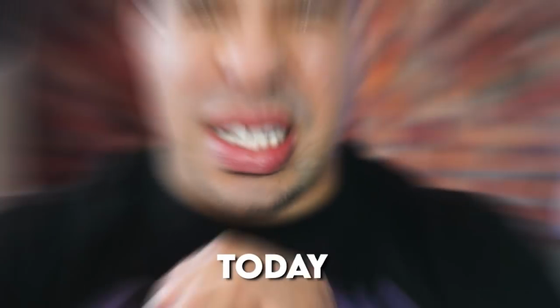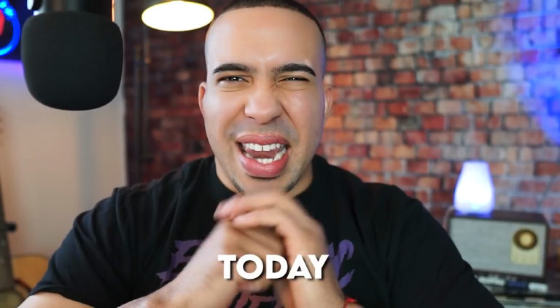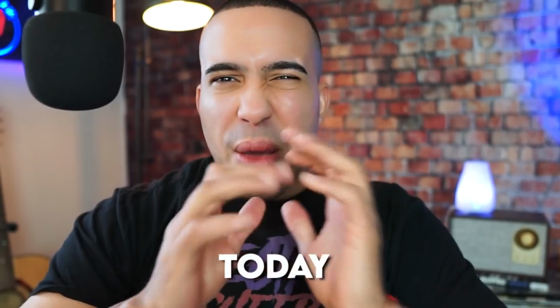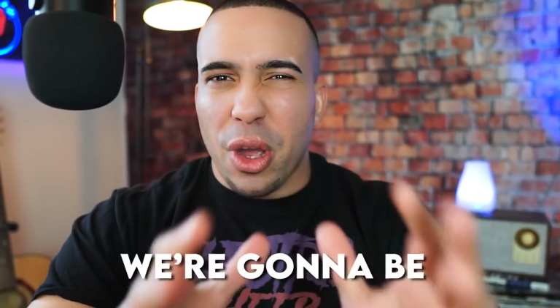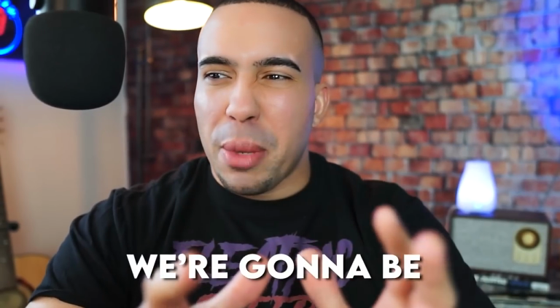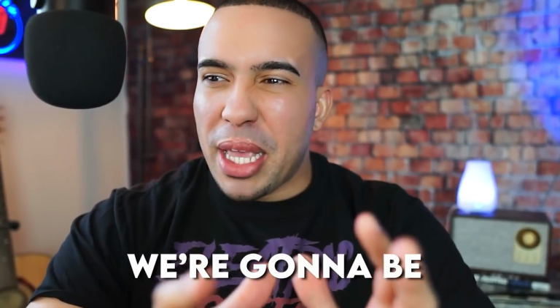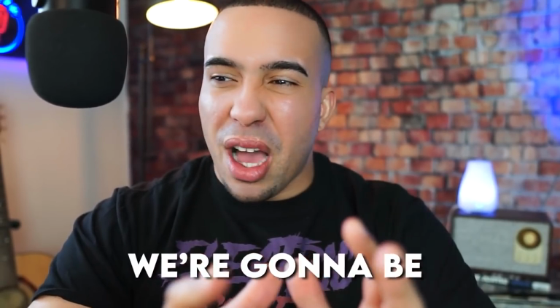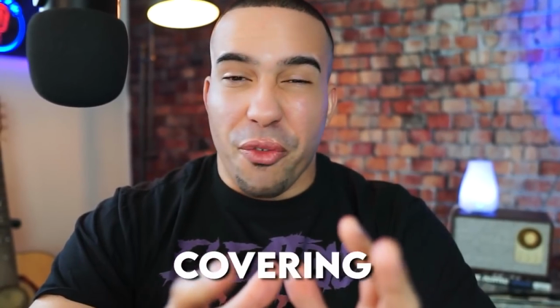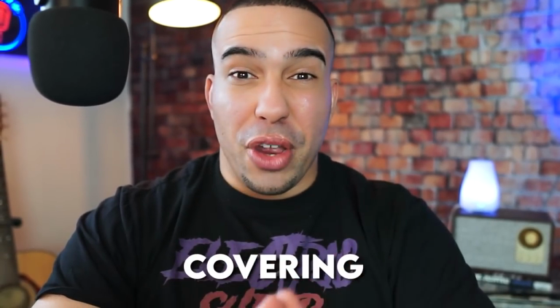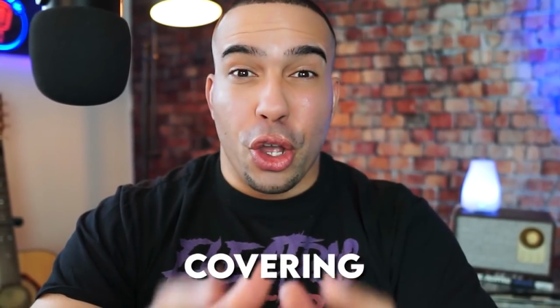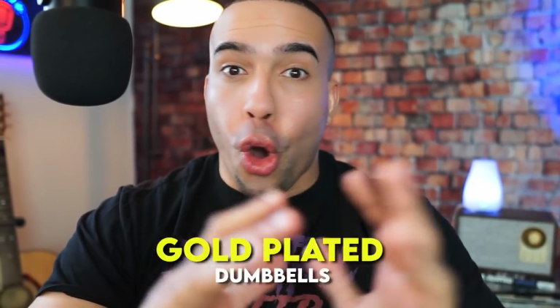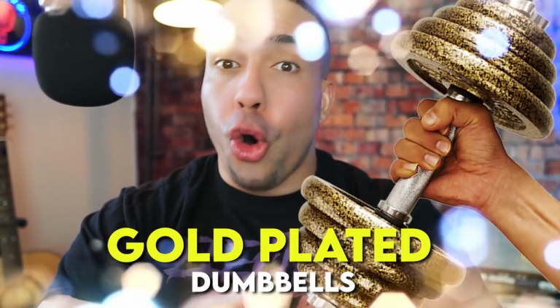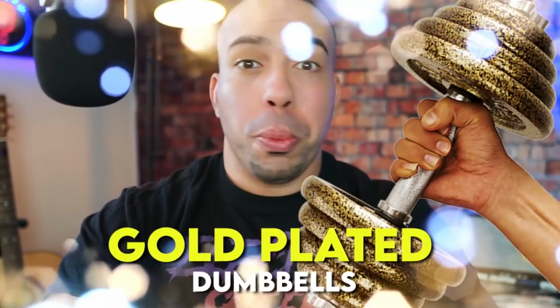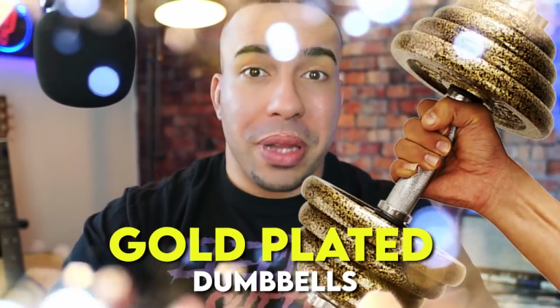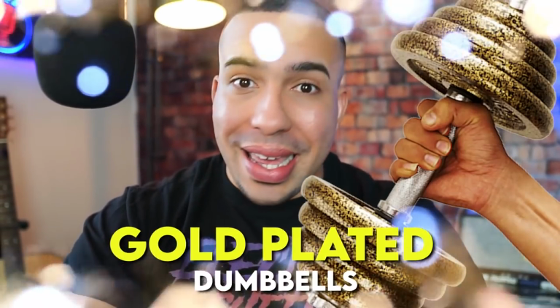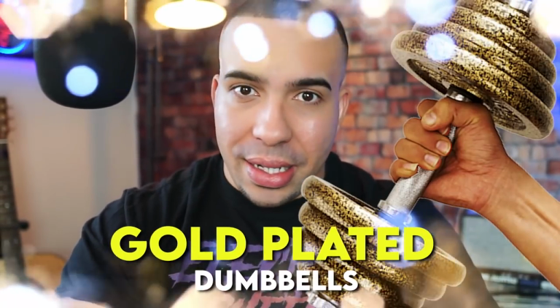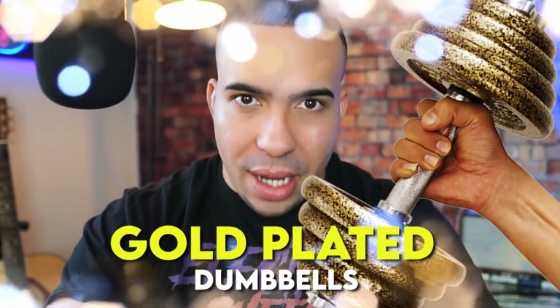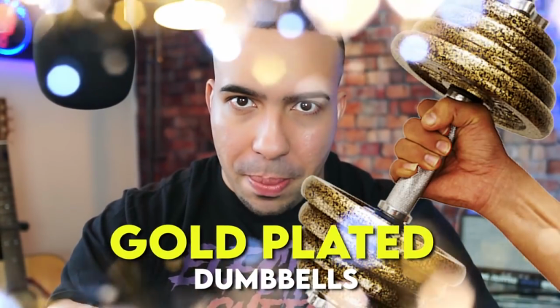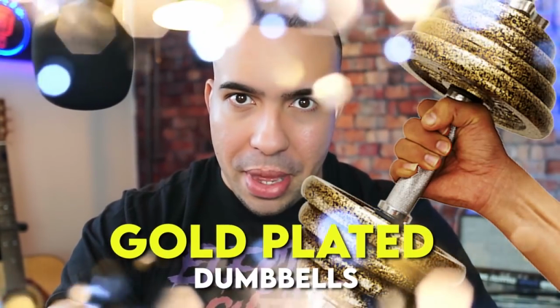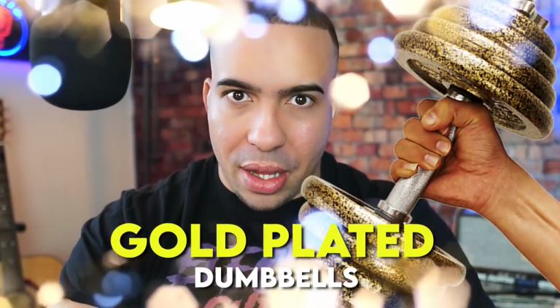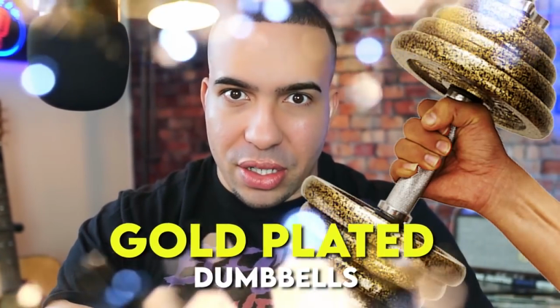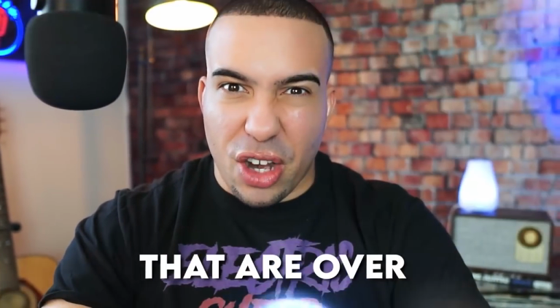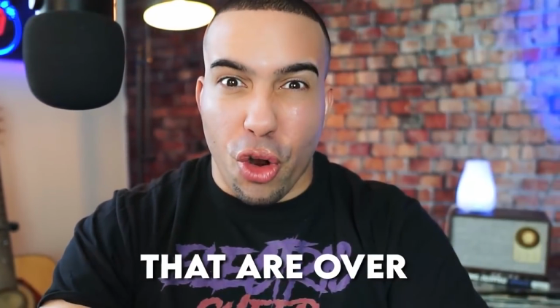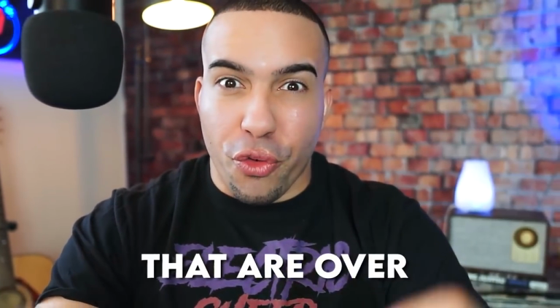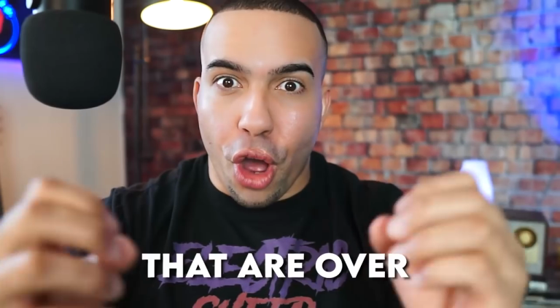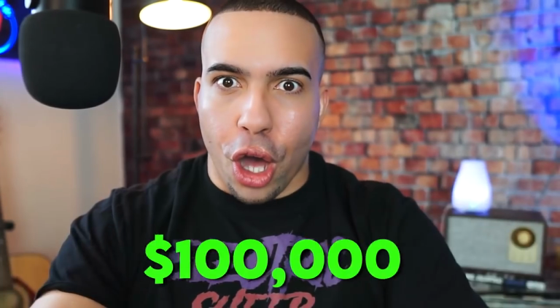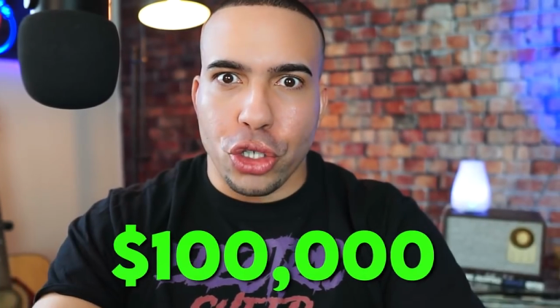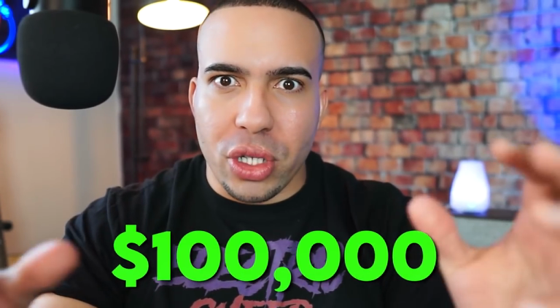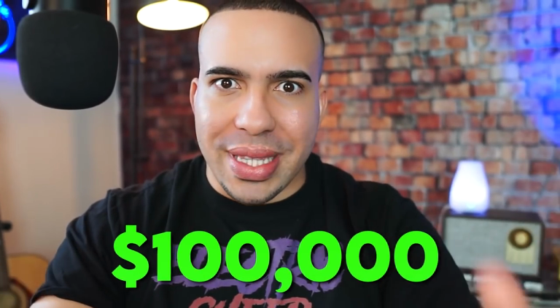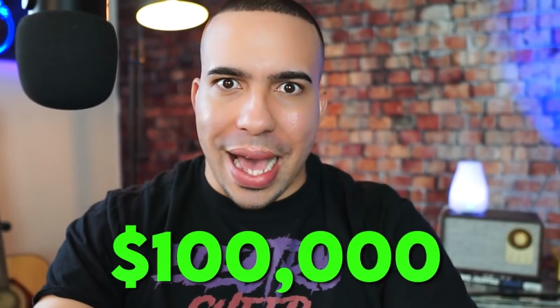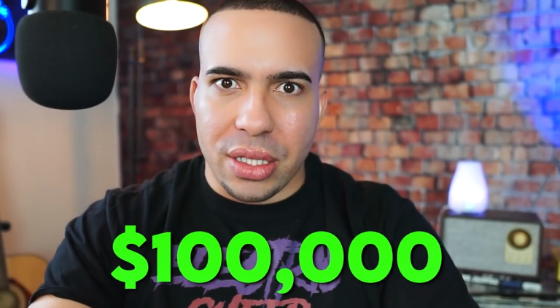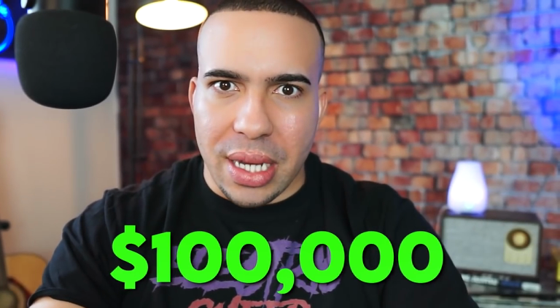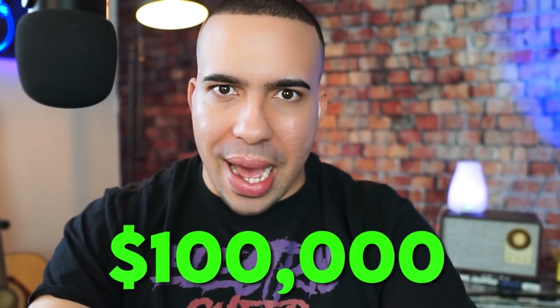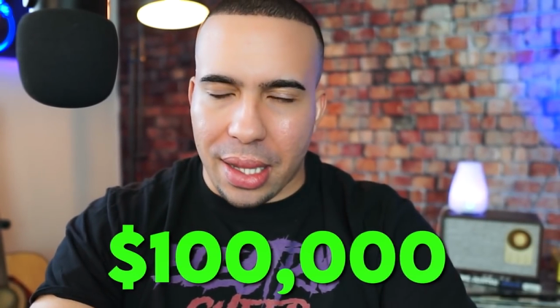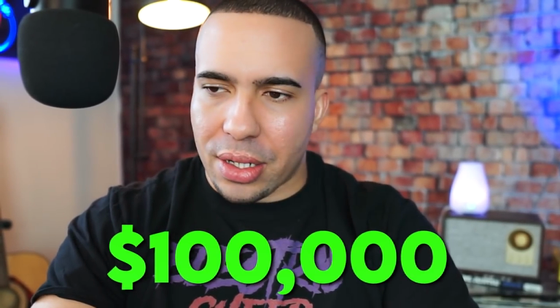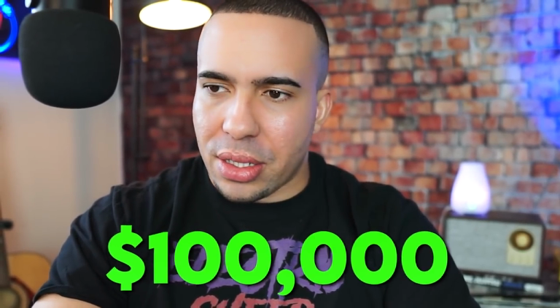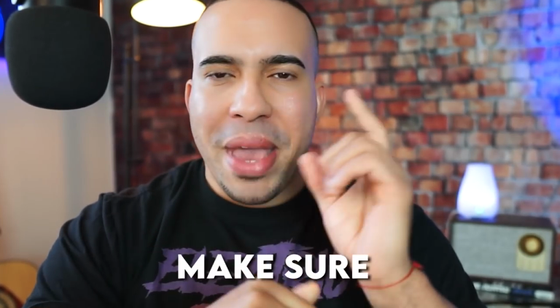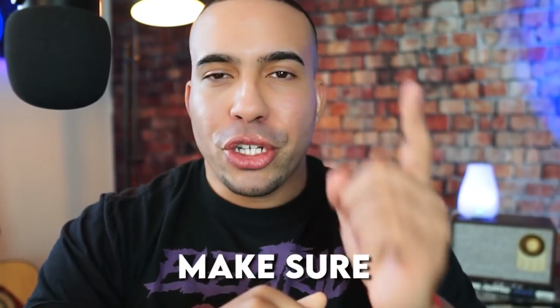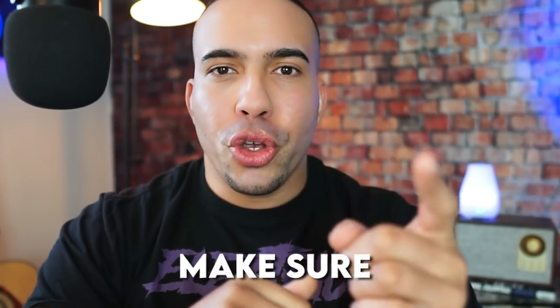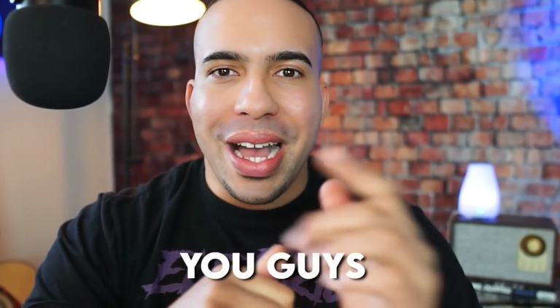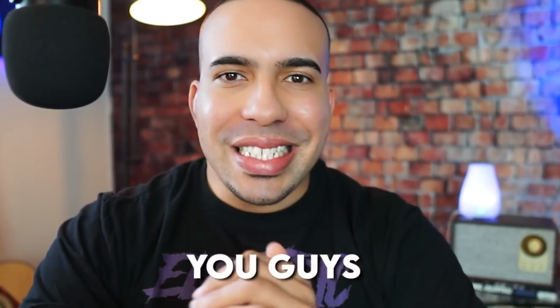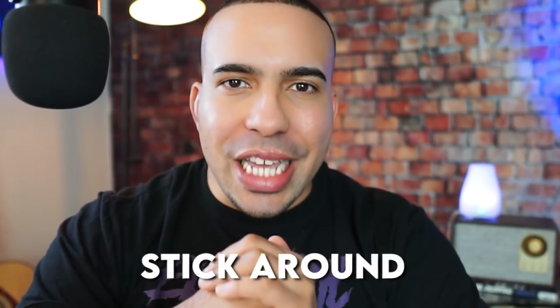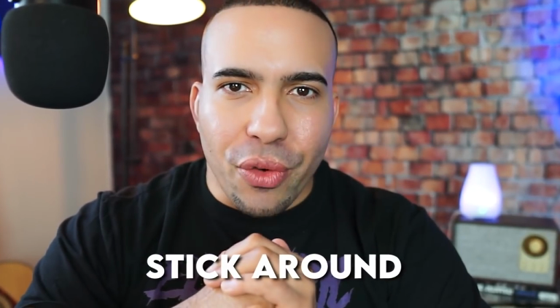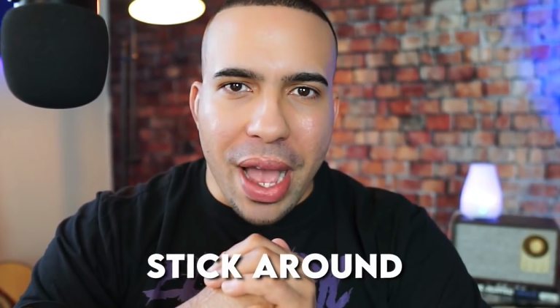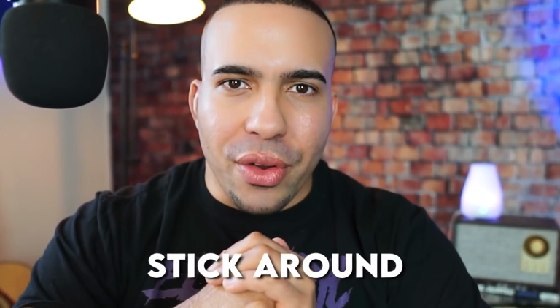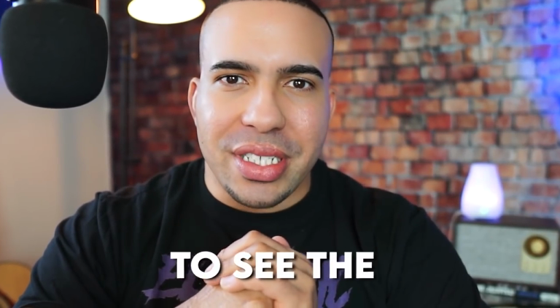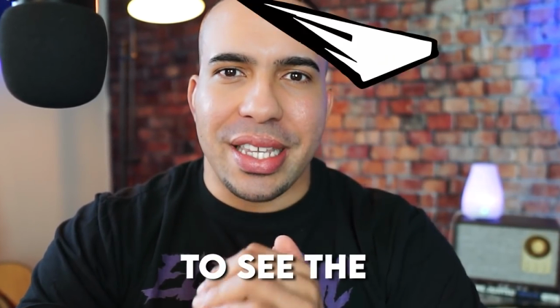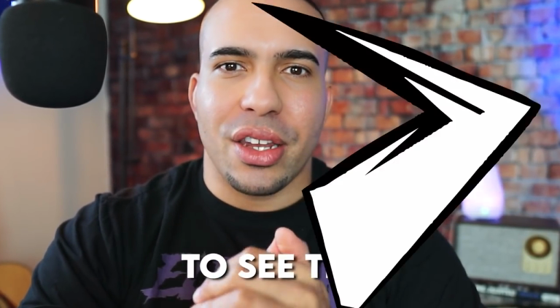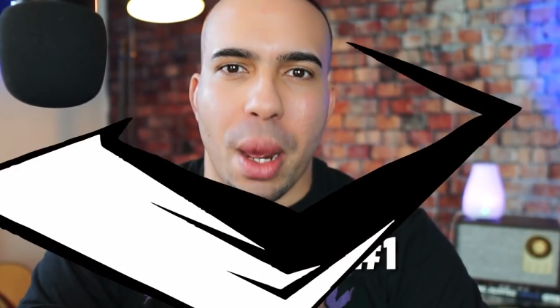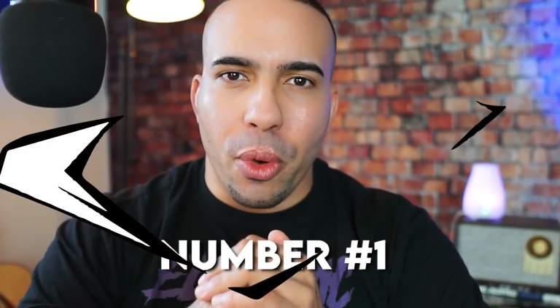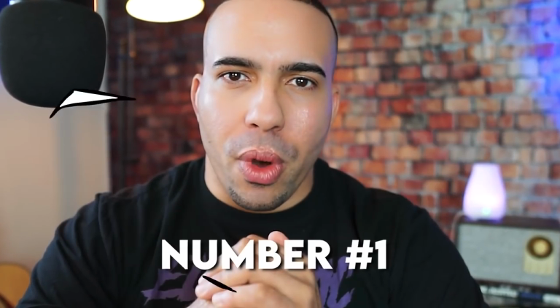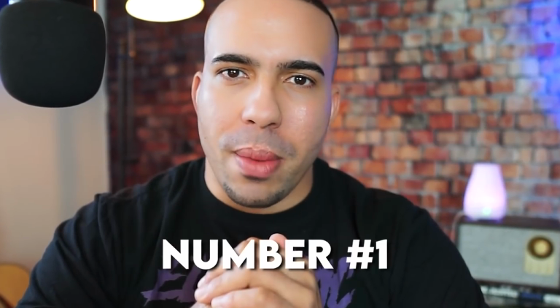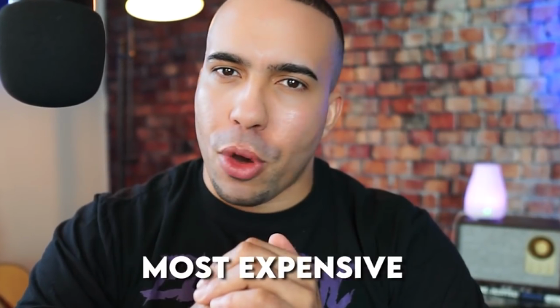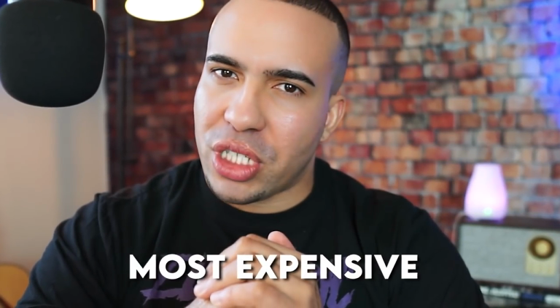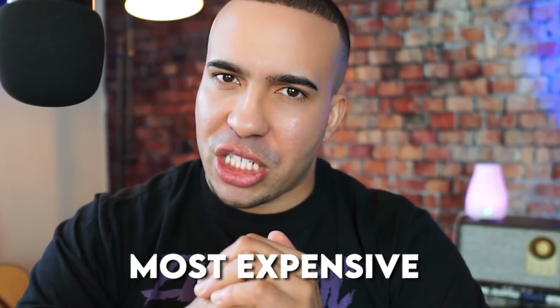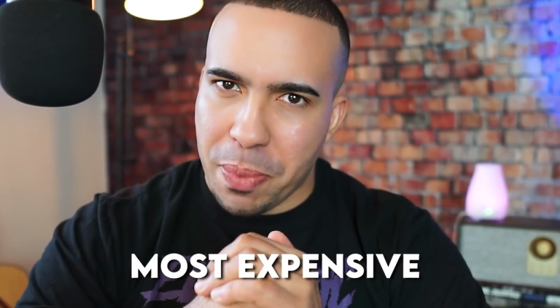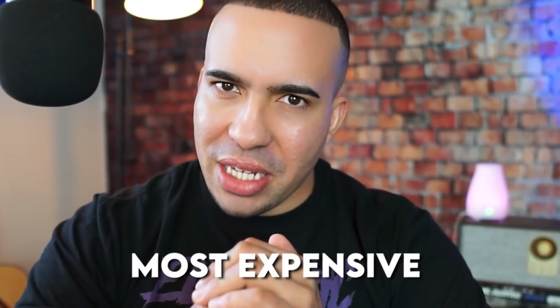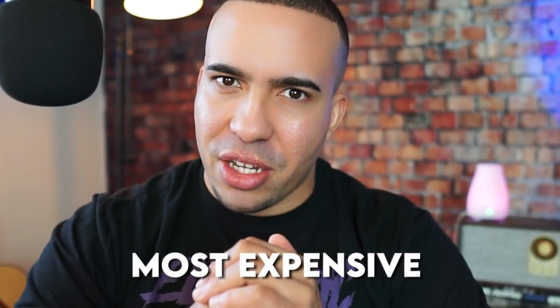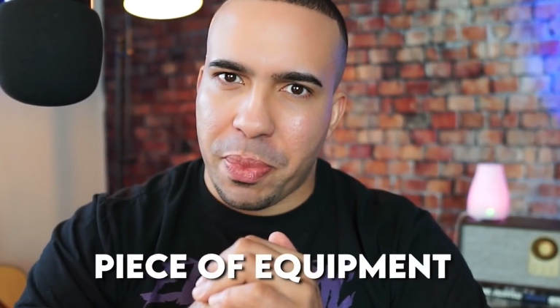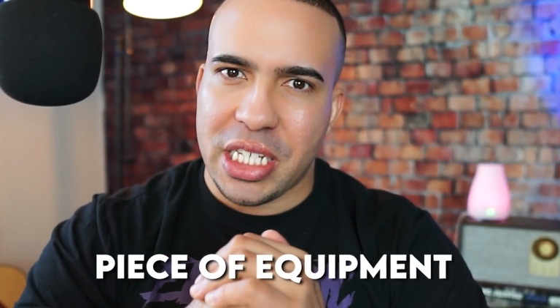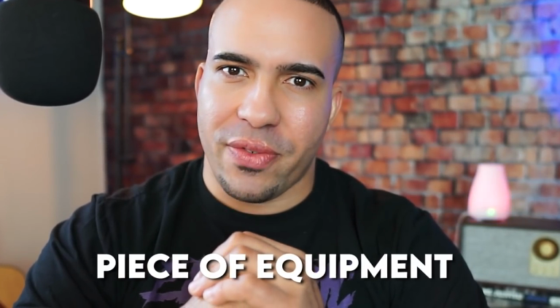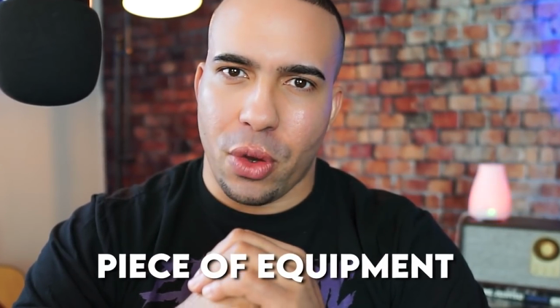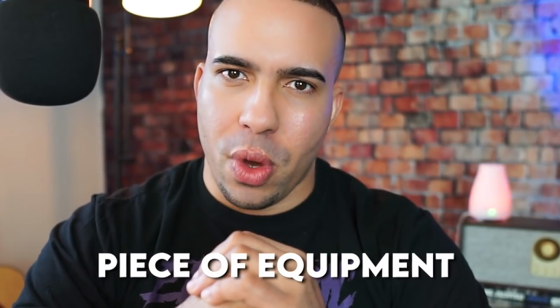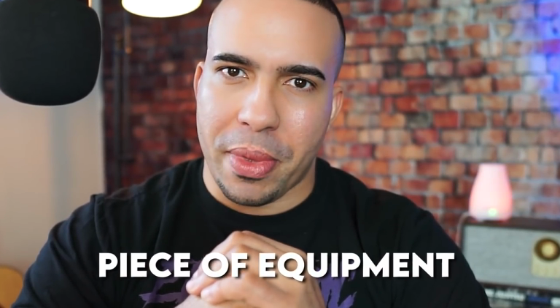Today we're going to be covering gold-plated dumbbells that are over $100,000. Make sure you guys stick around to see the number one most expensive piece of equipment.